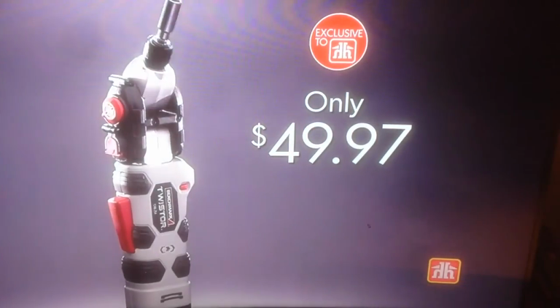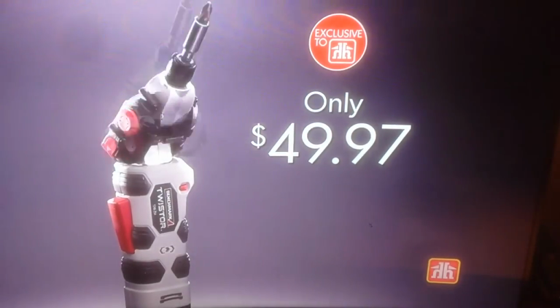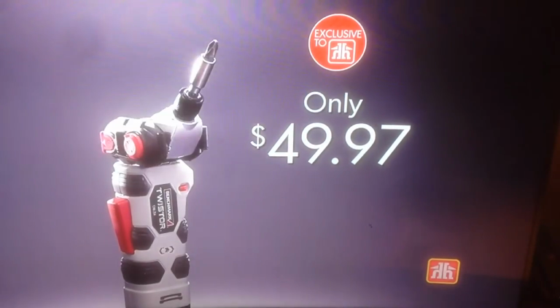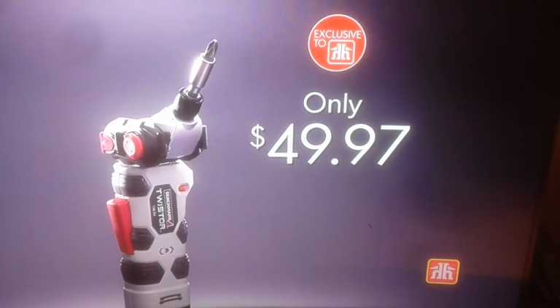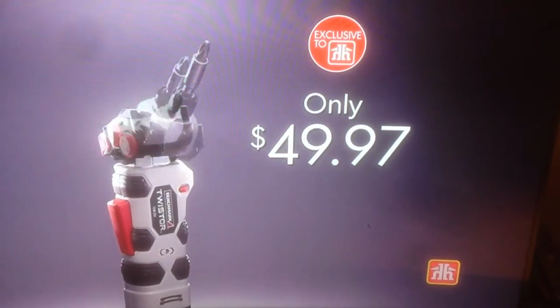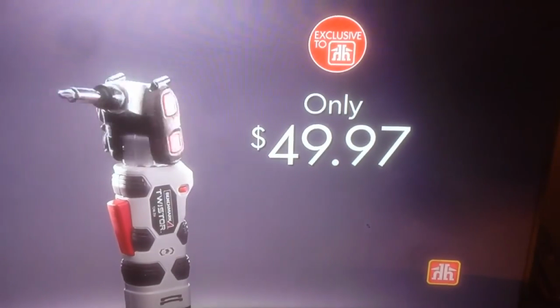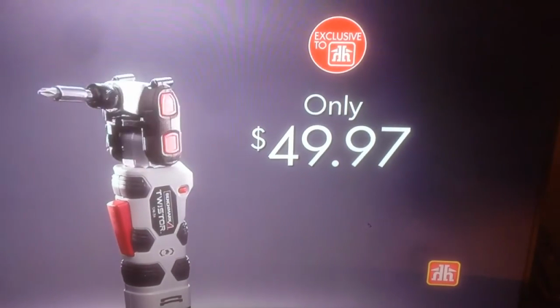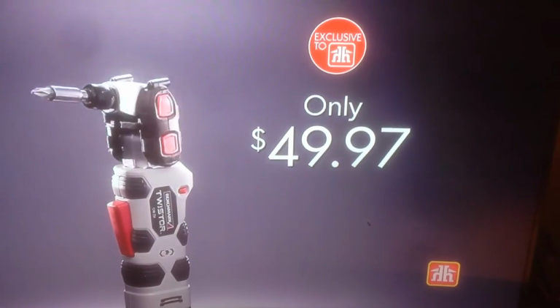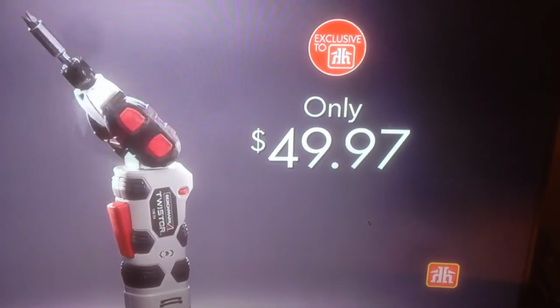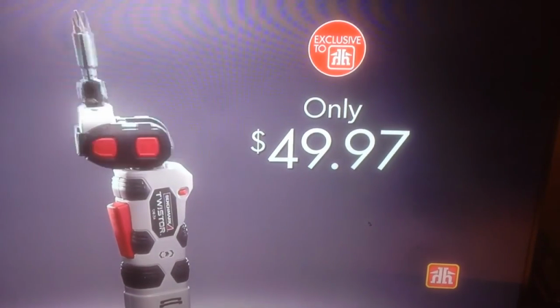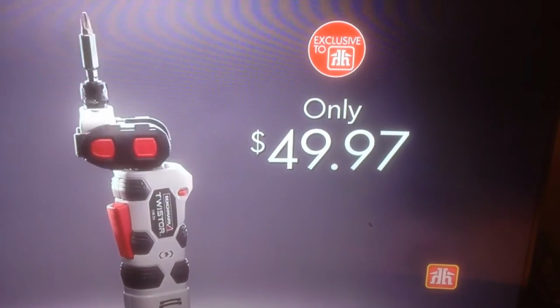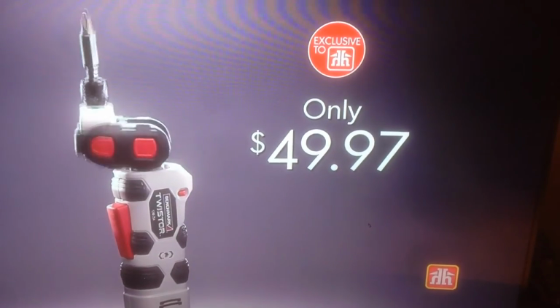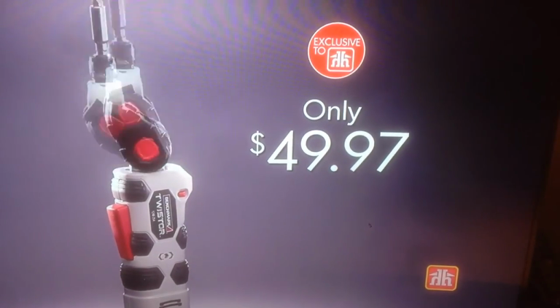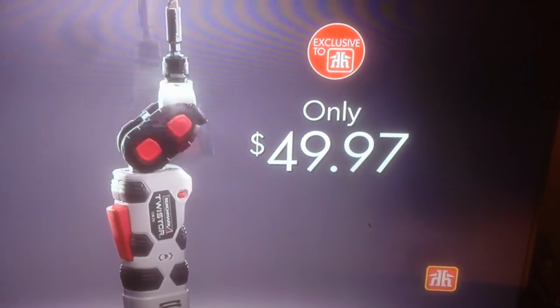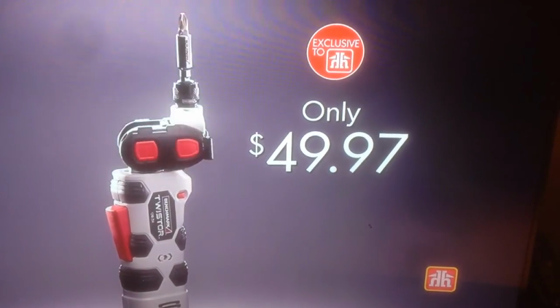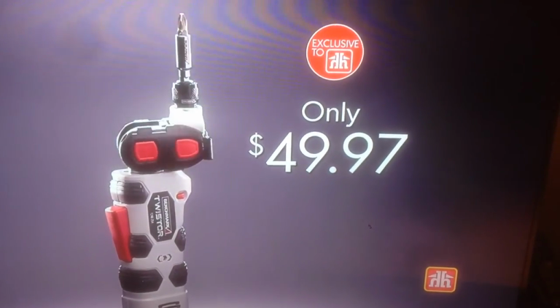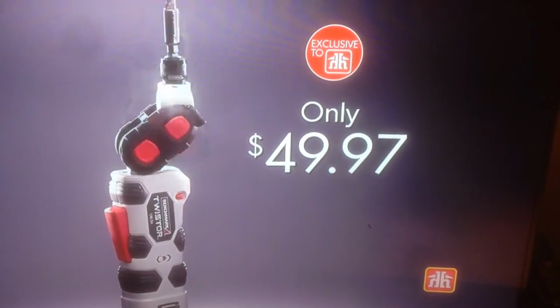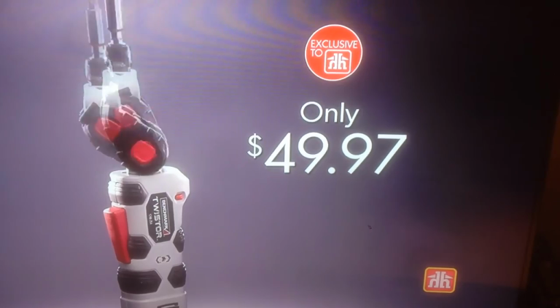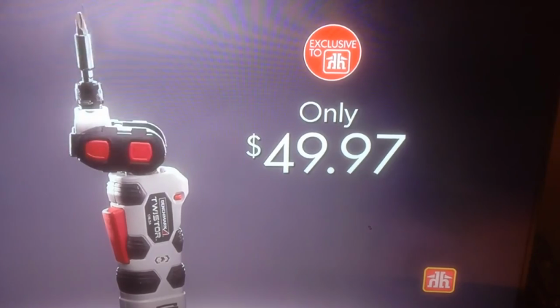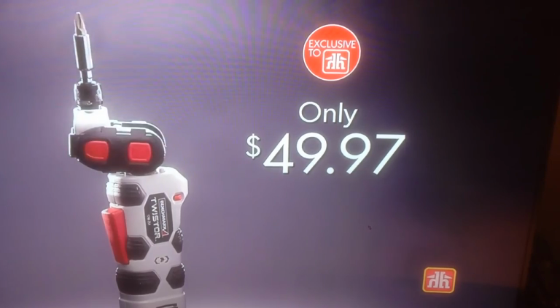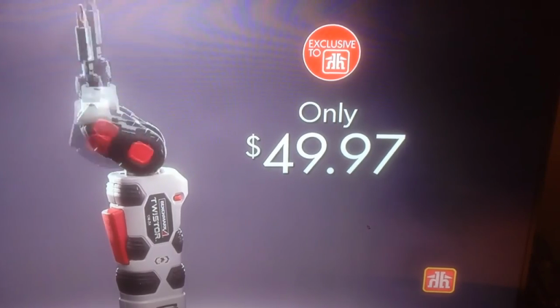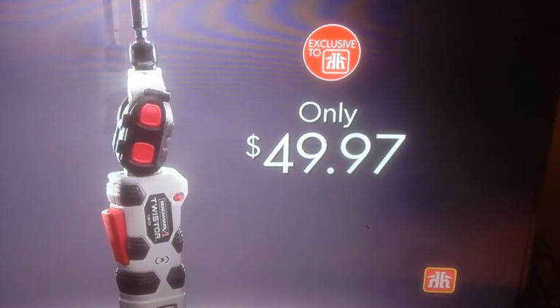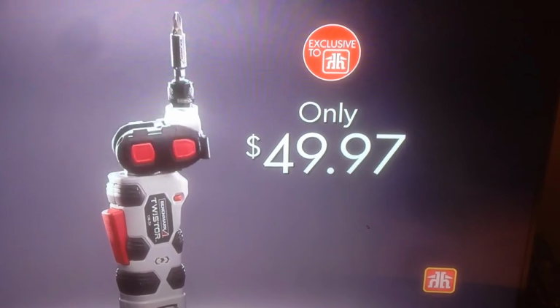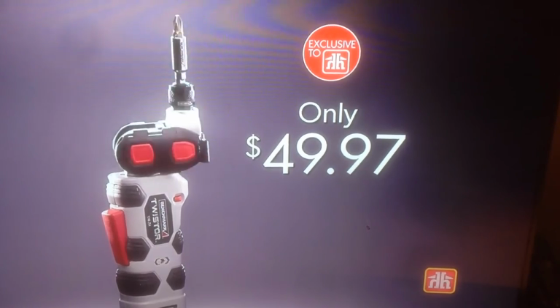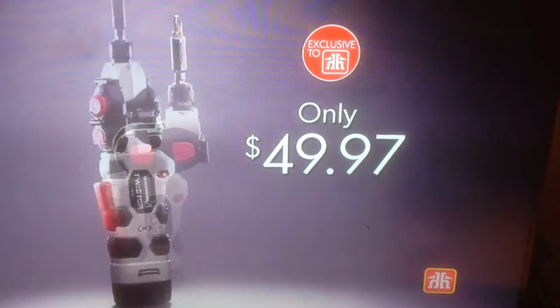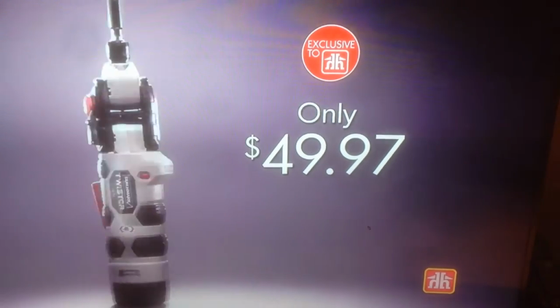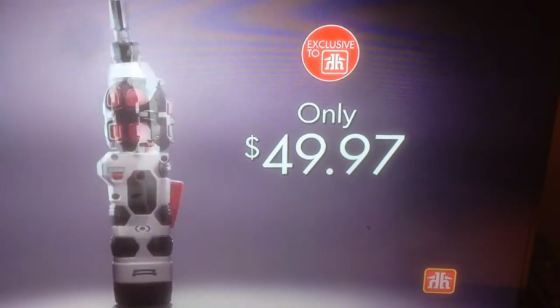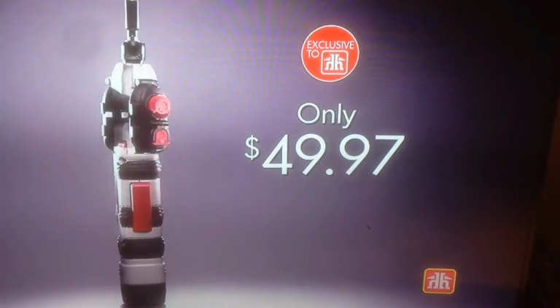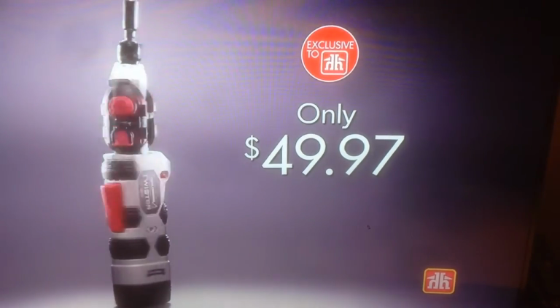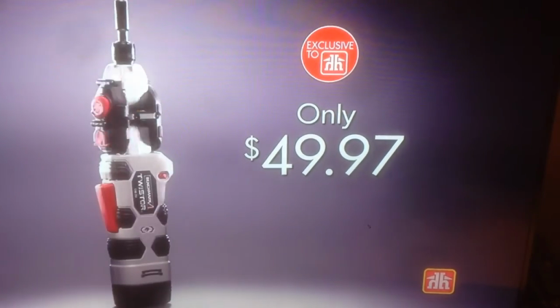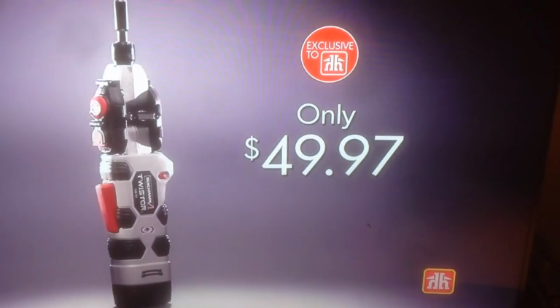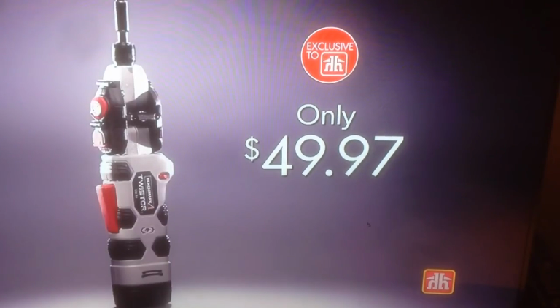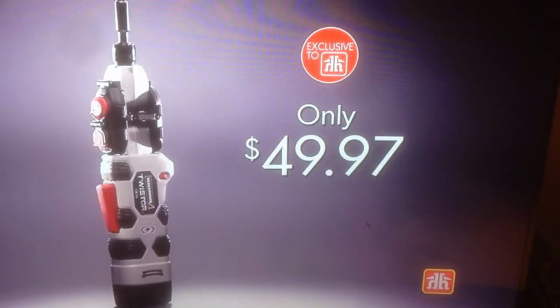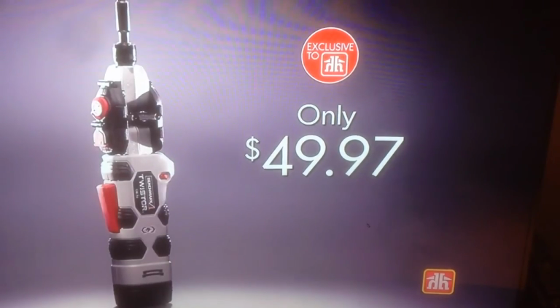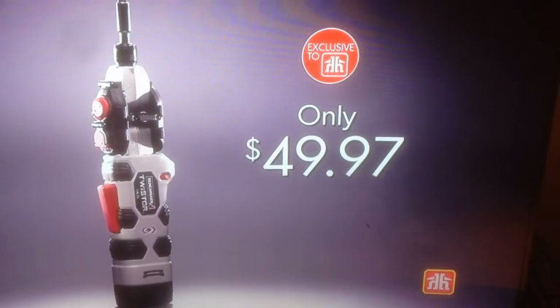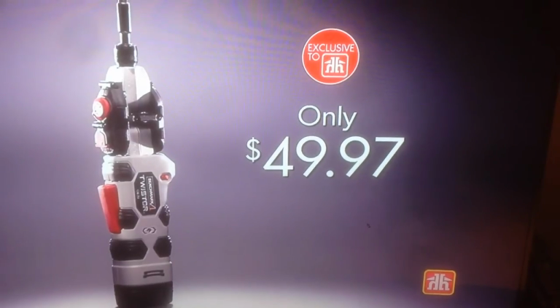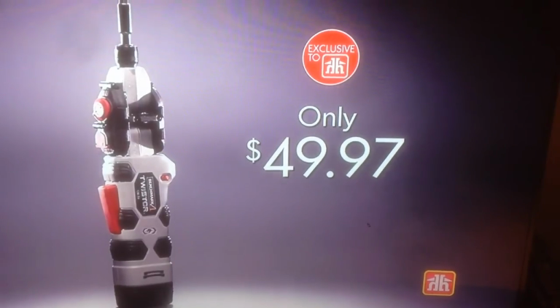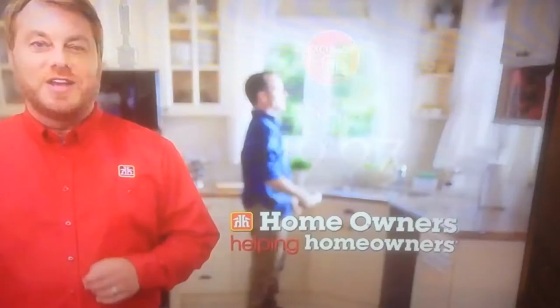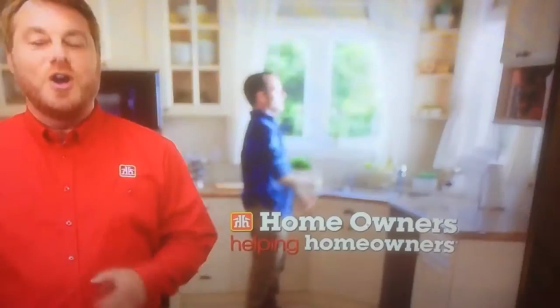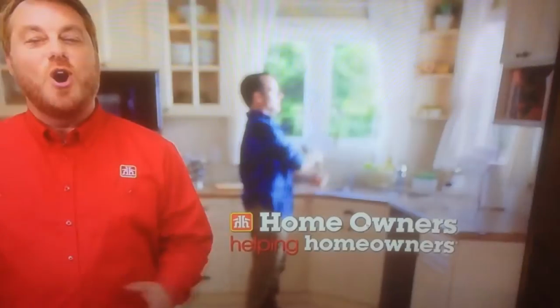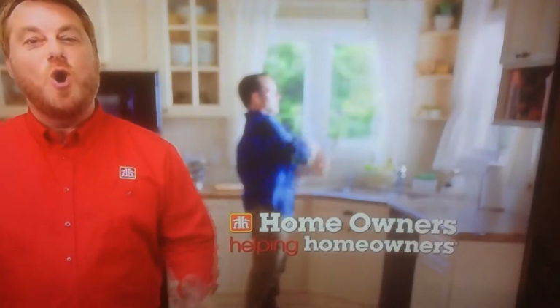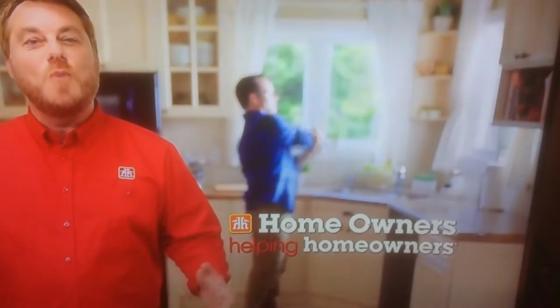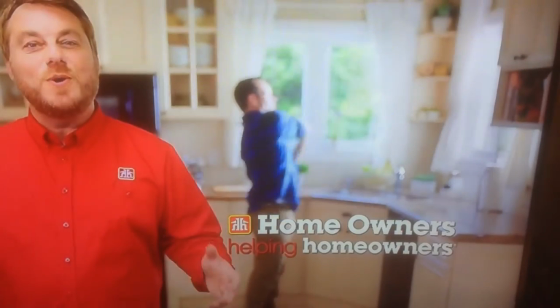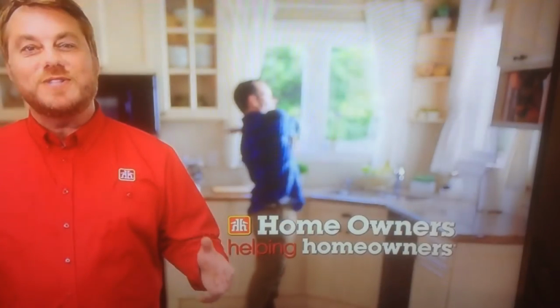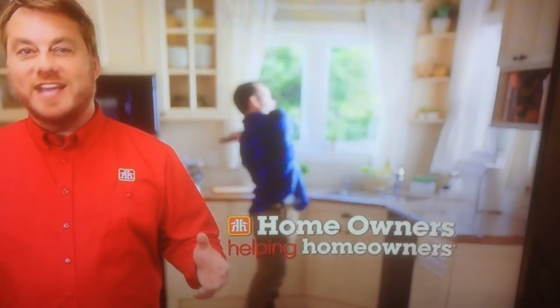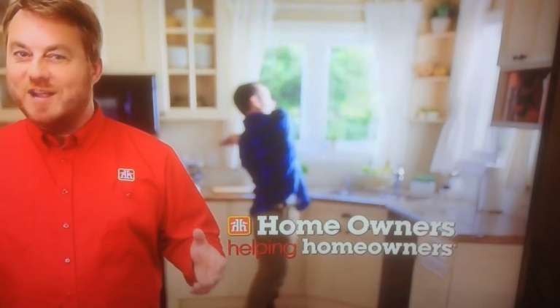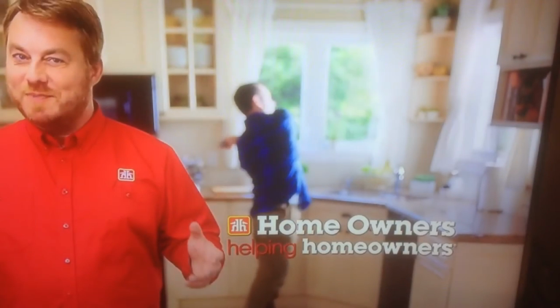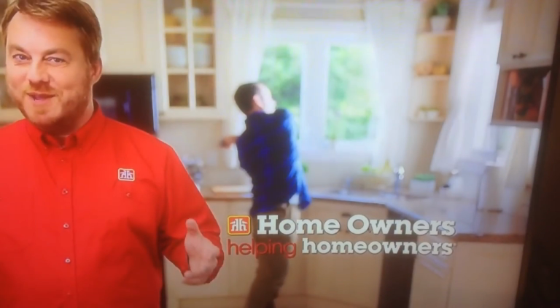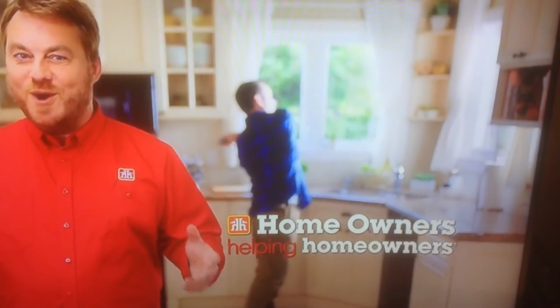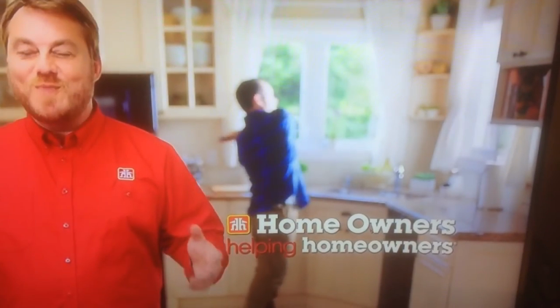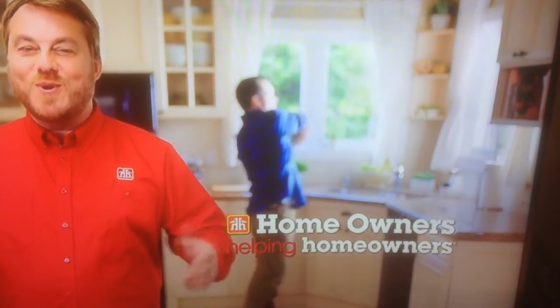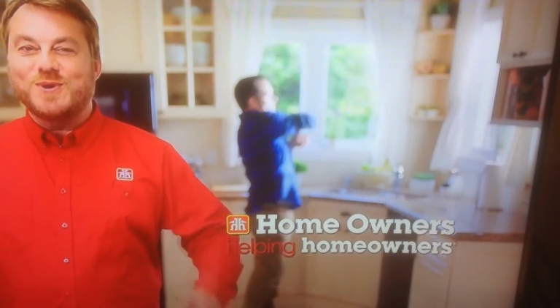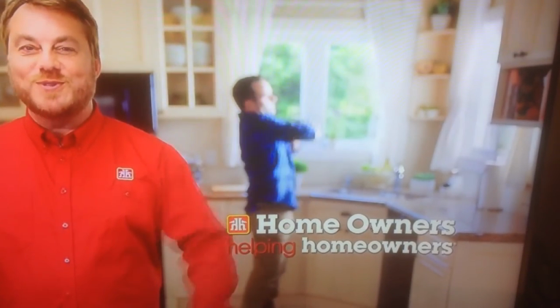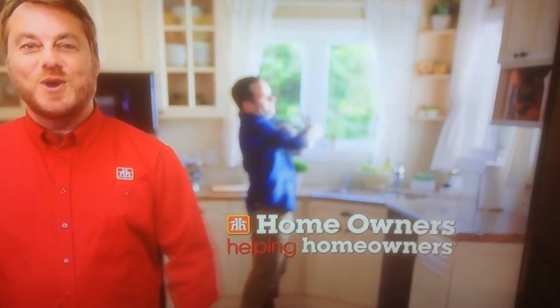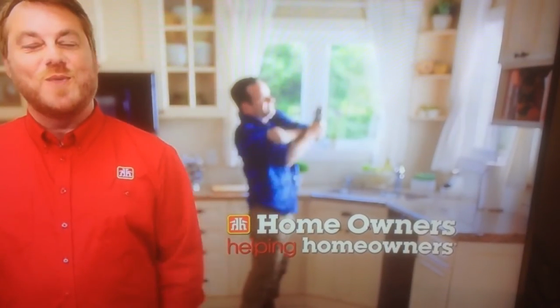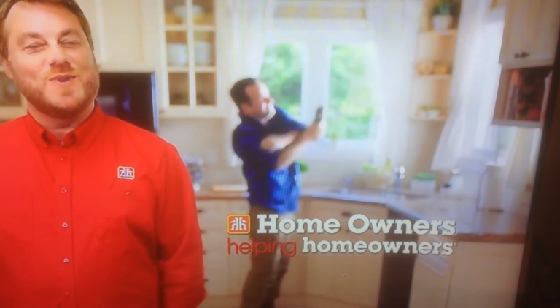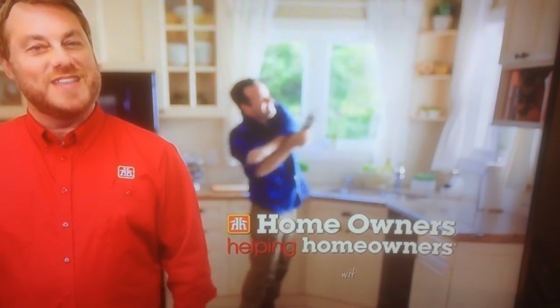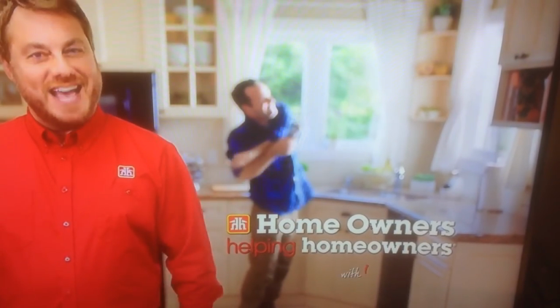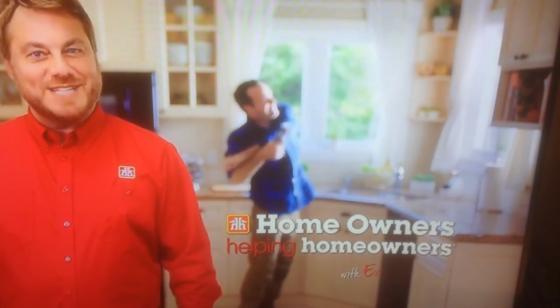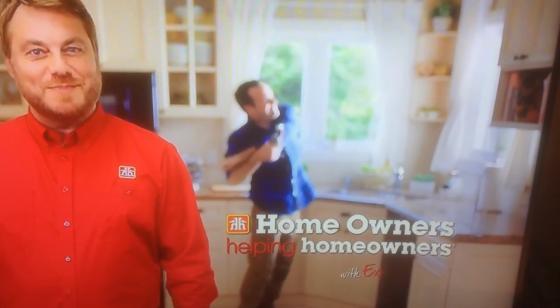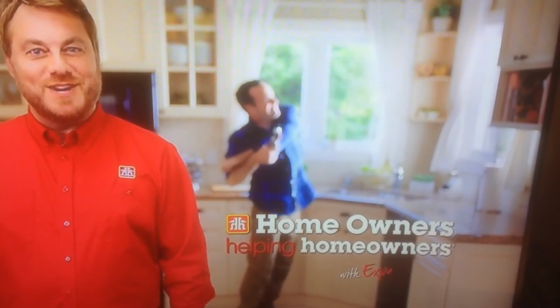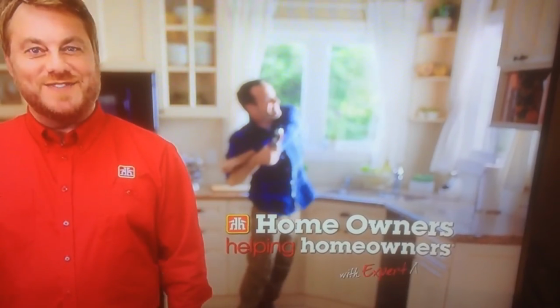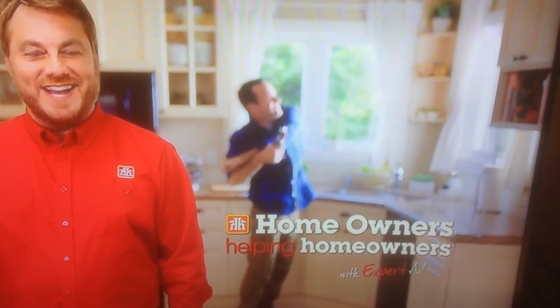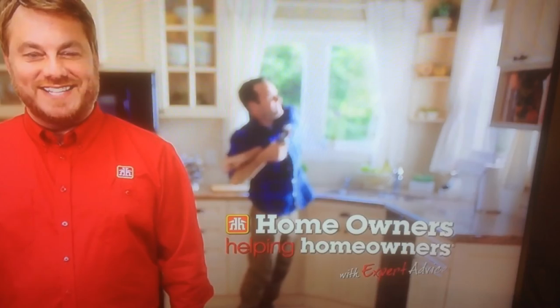The Benchmark Twistor is available exclusively at Home Hardware and Building Centre locations — homeowners helping homeowners with expert advice.